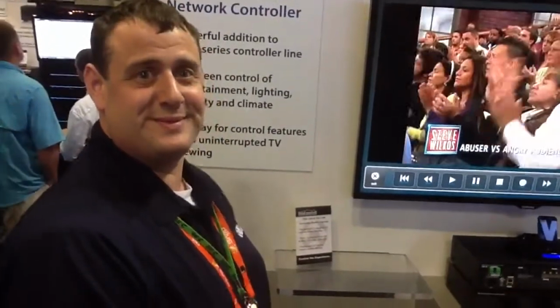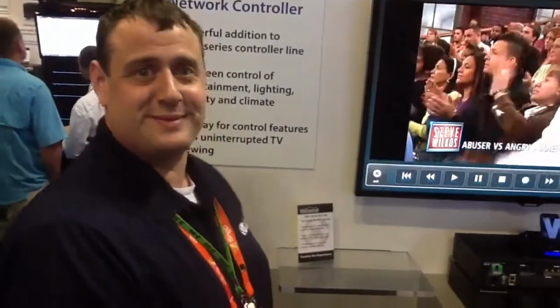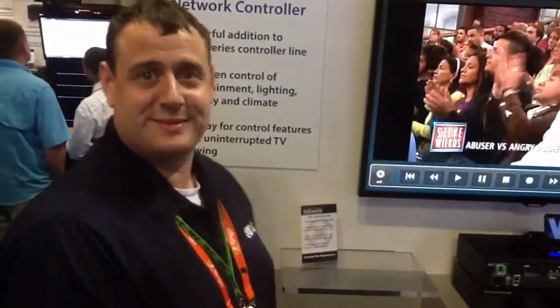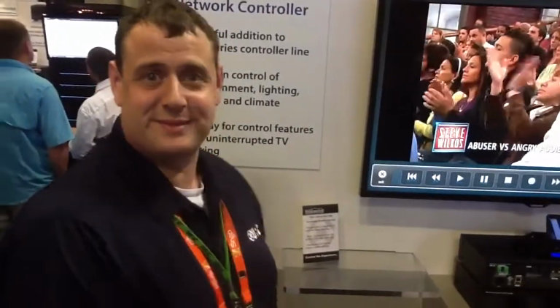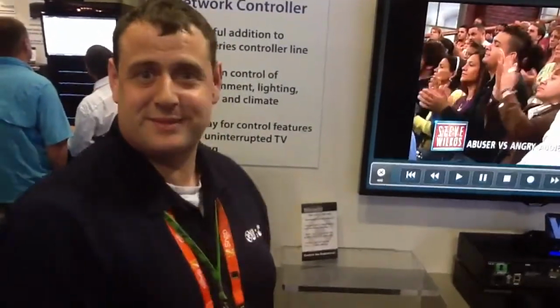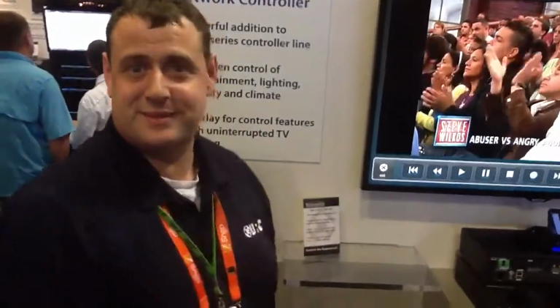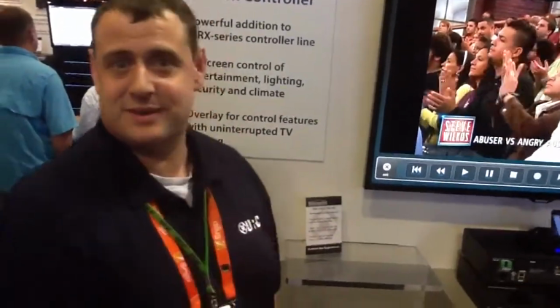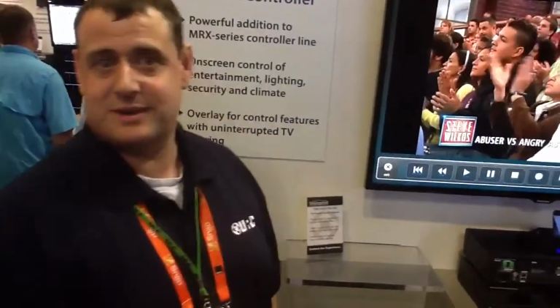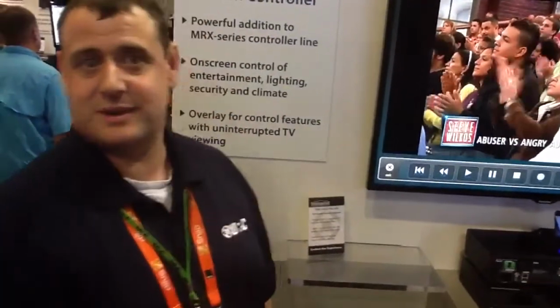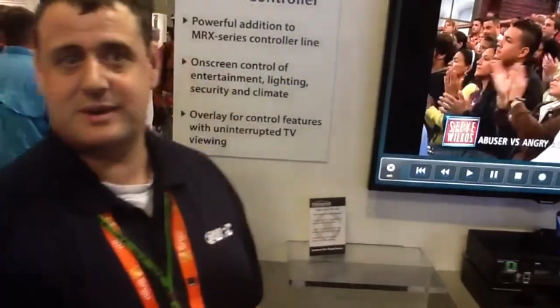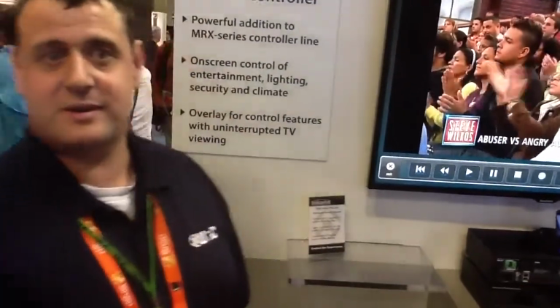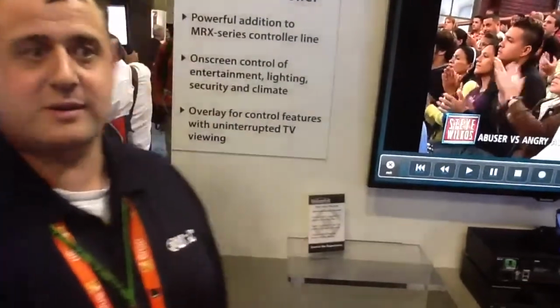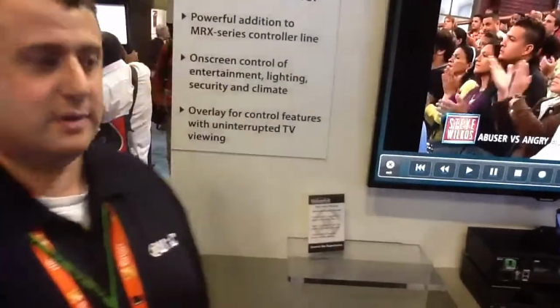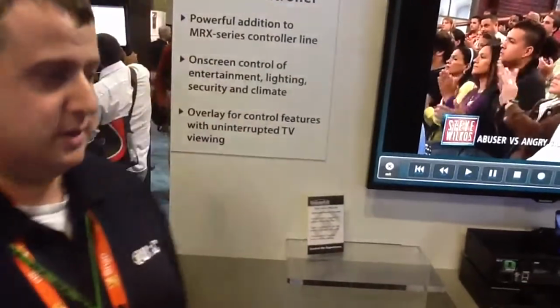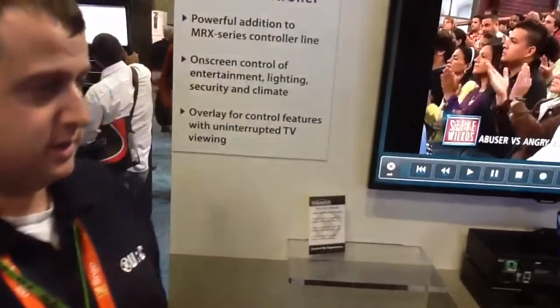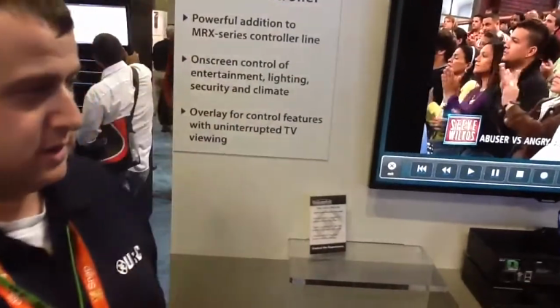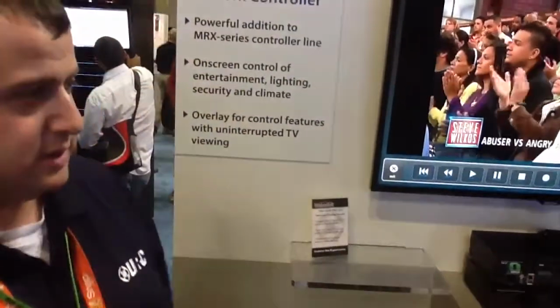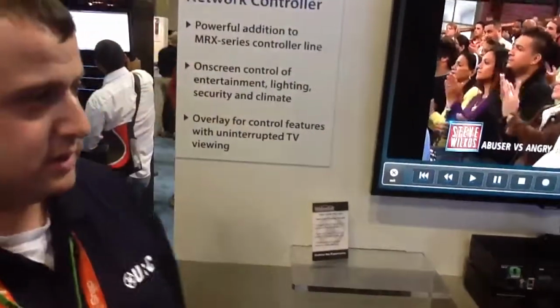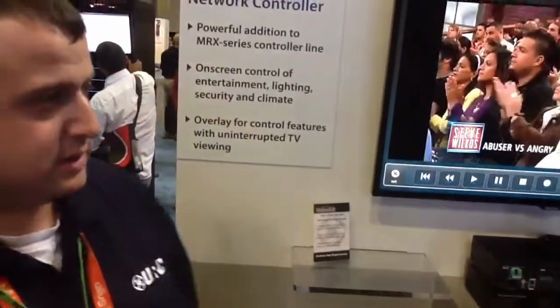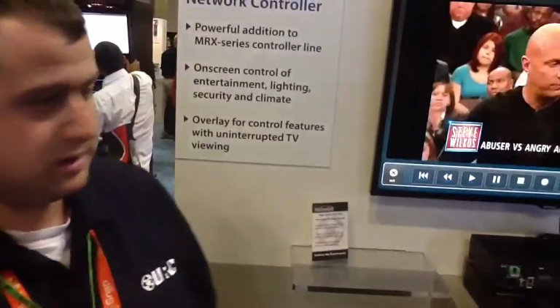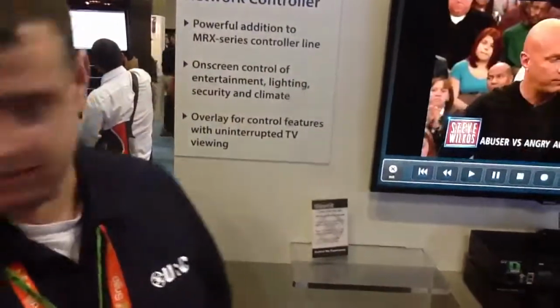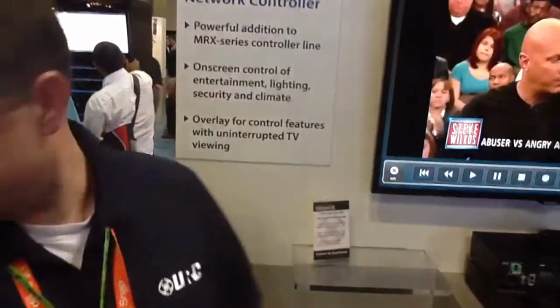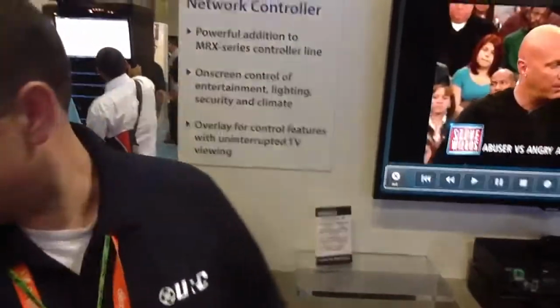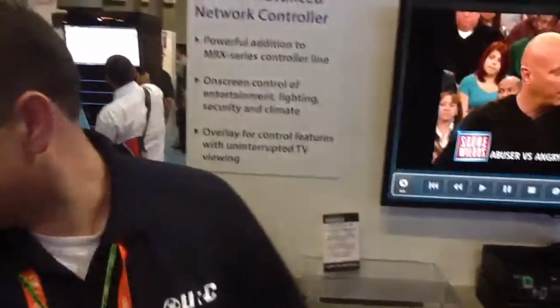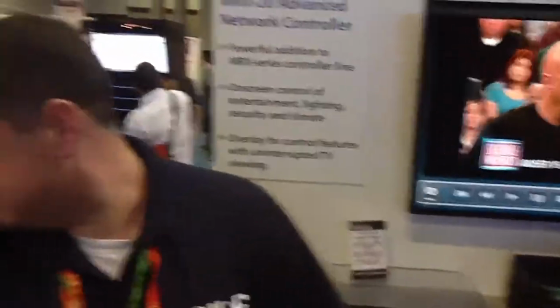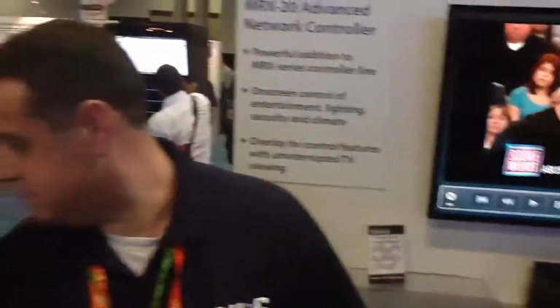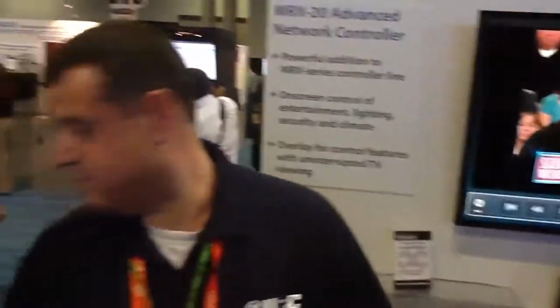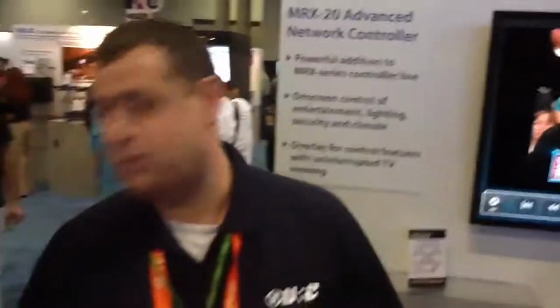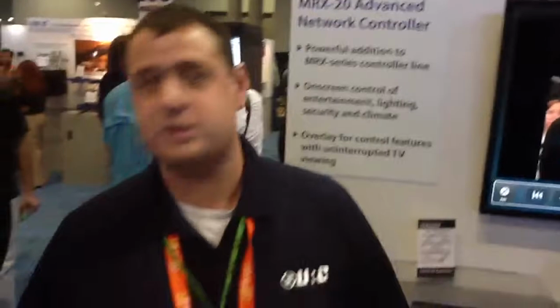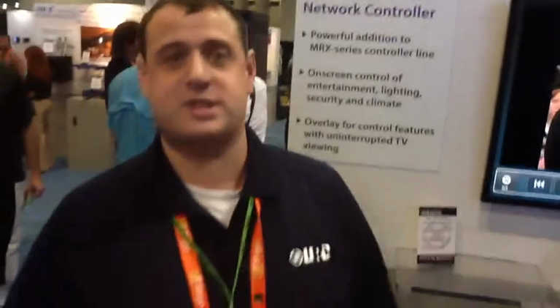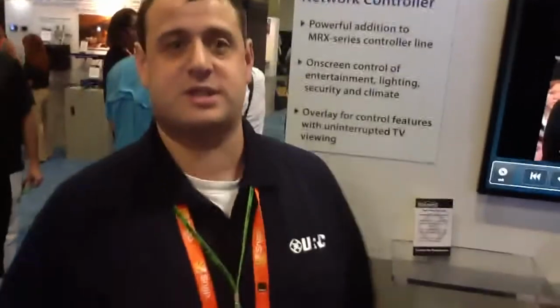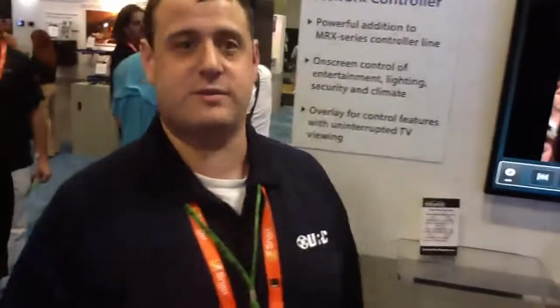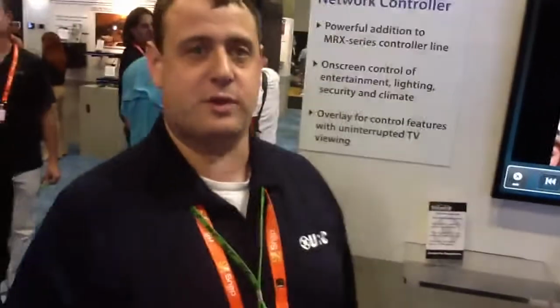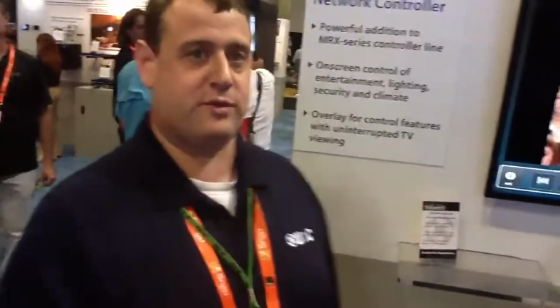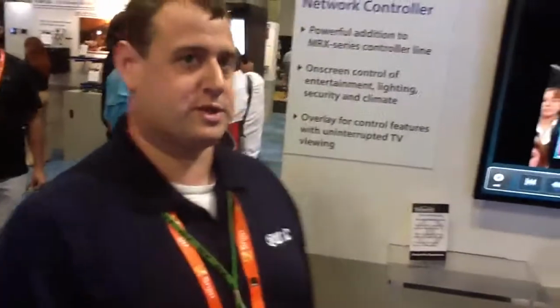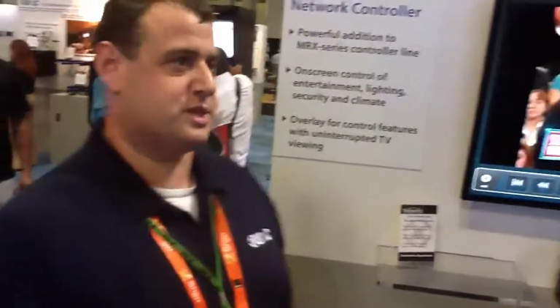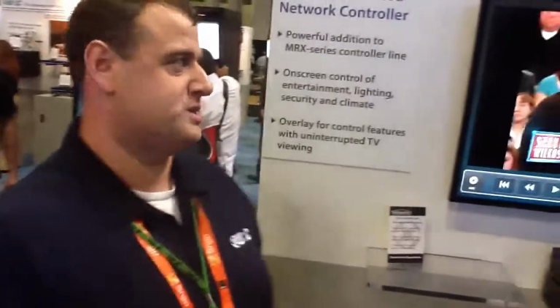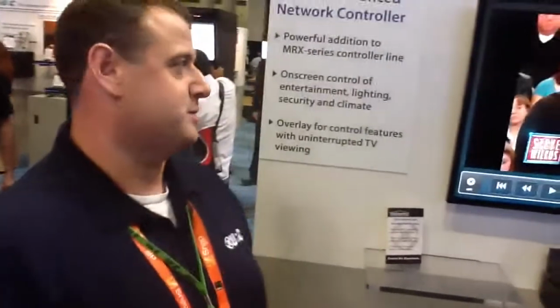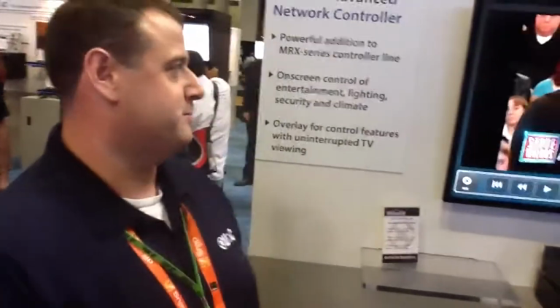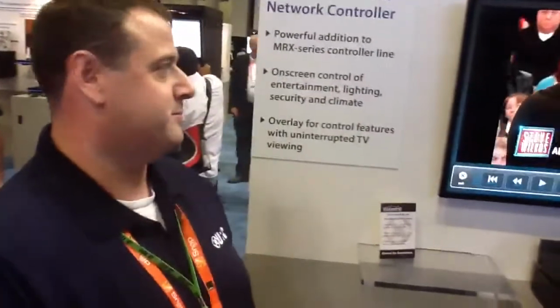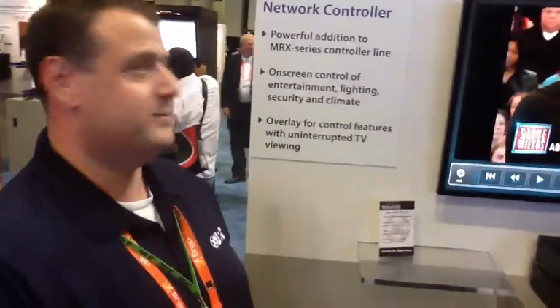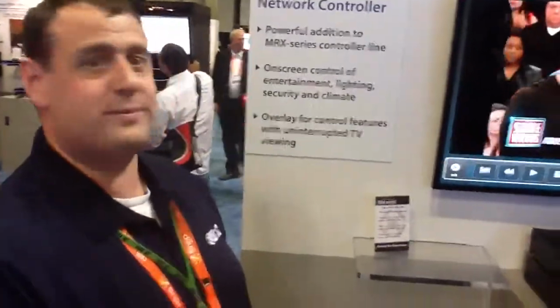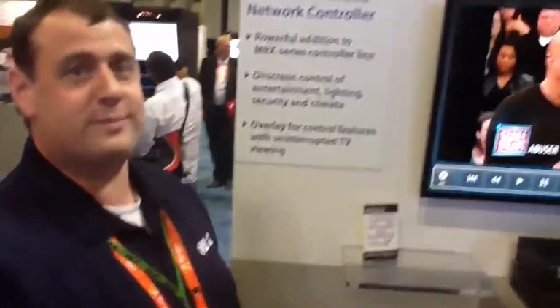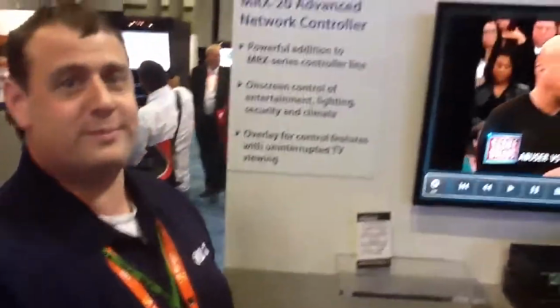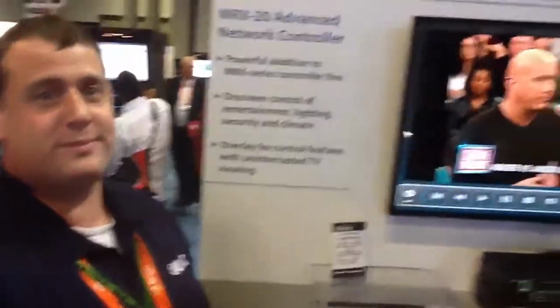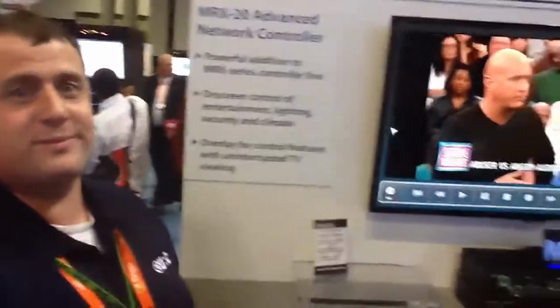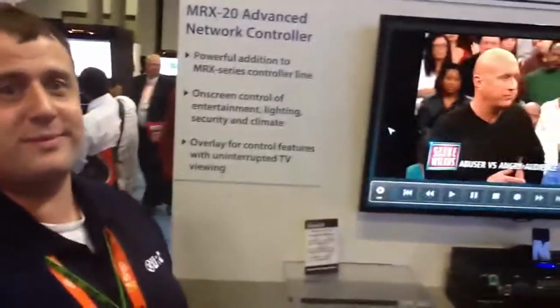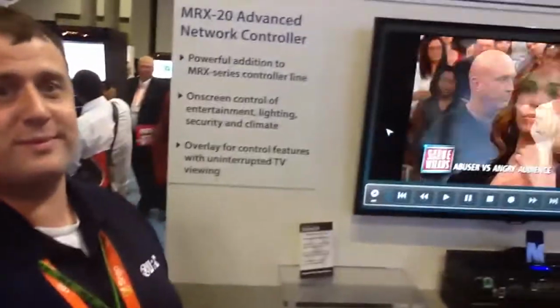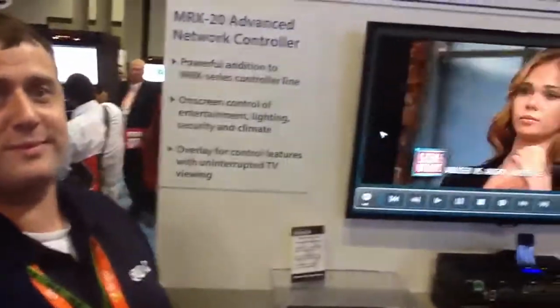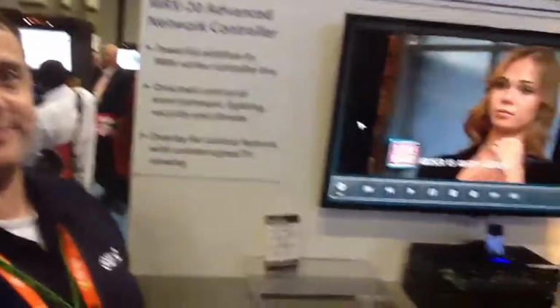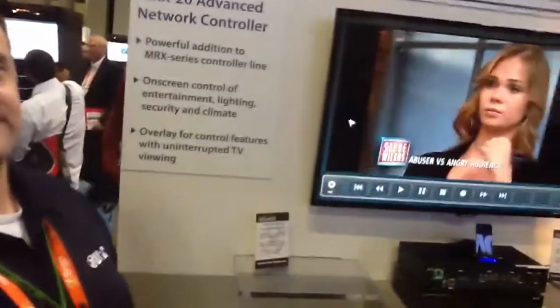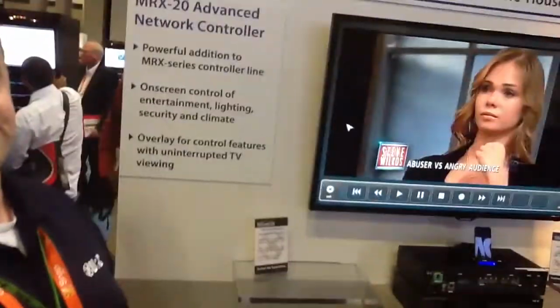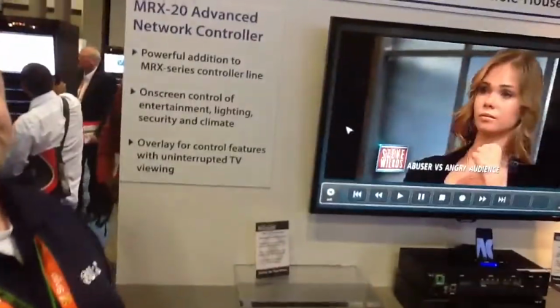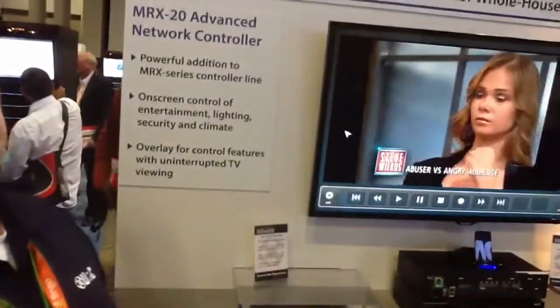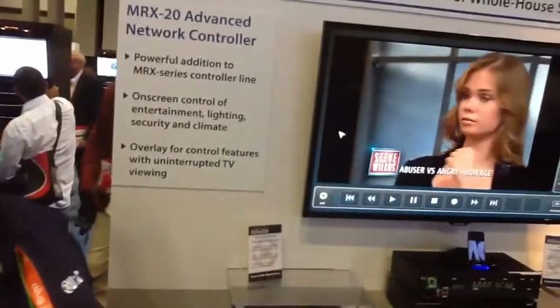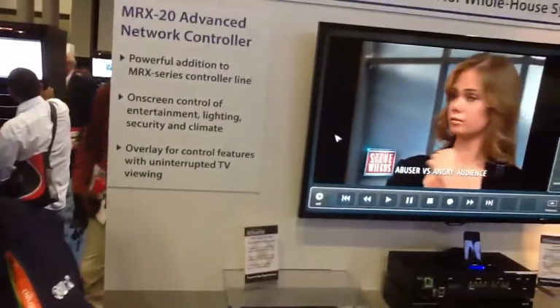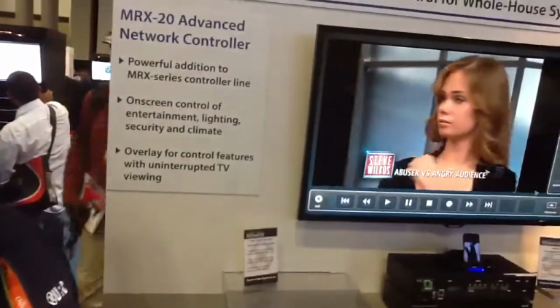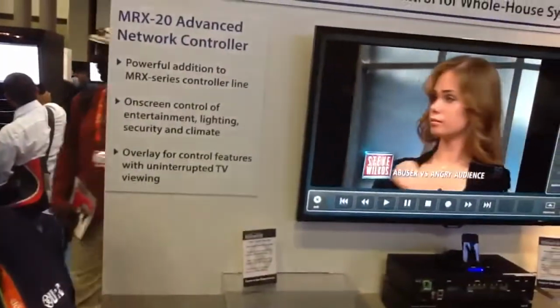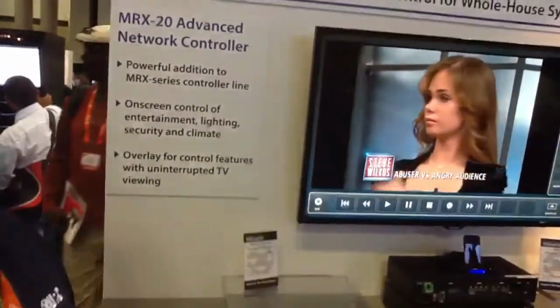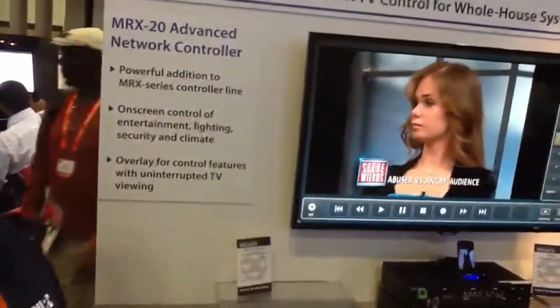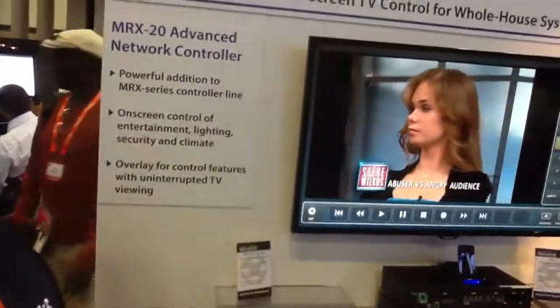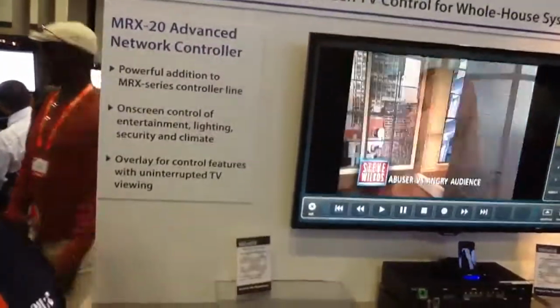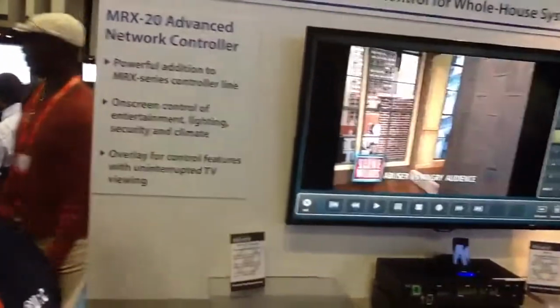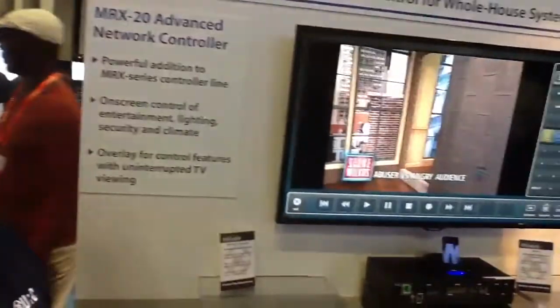And you guys are at booth number 4462? Stop by and see URC's new Total Control with gesture control now.